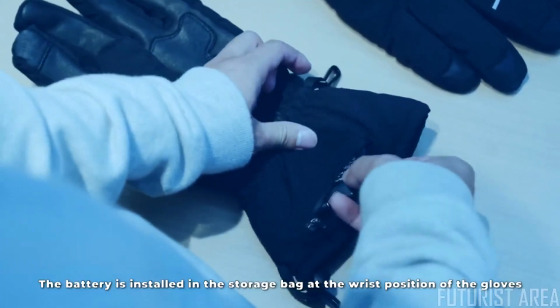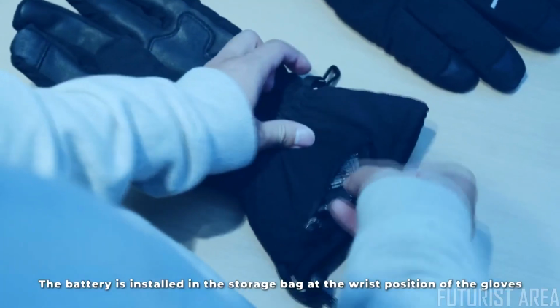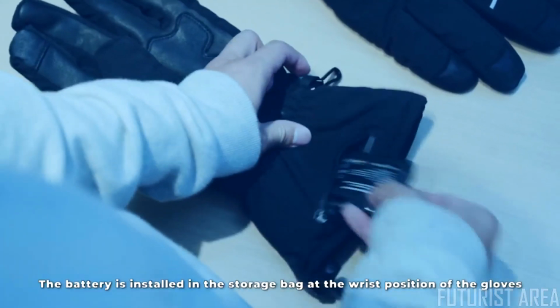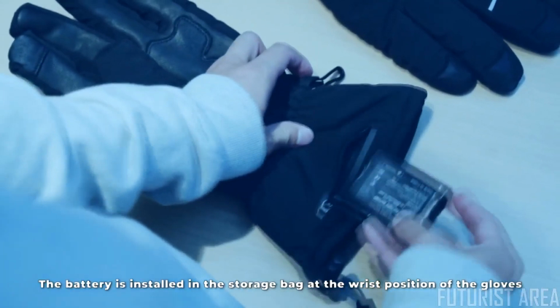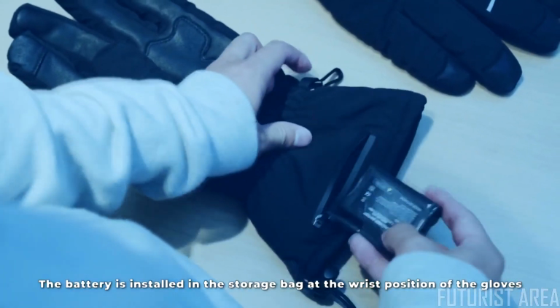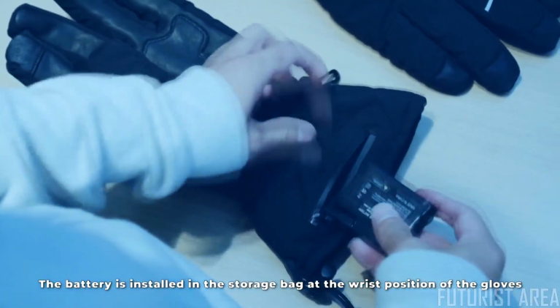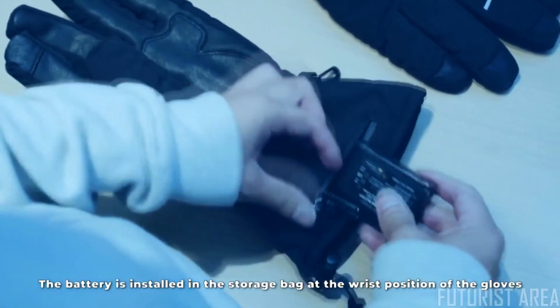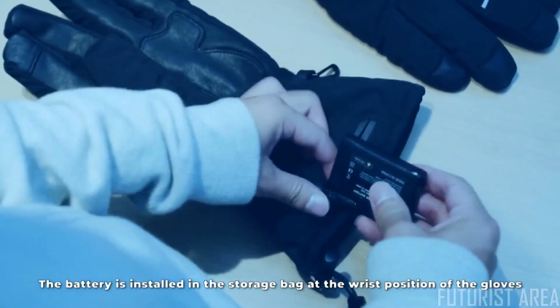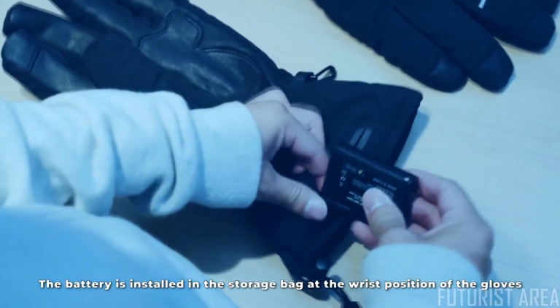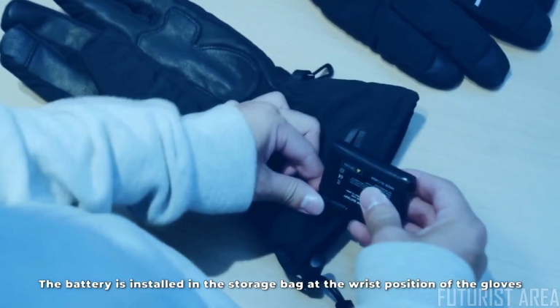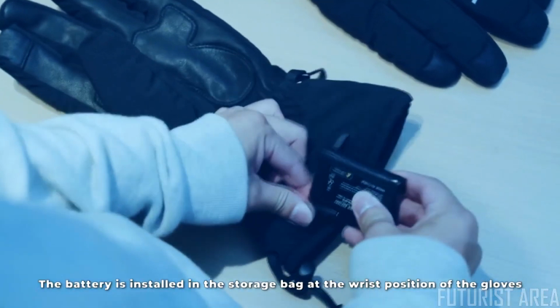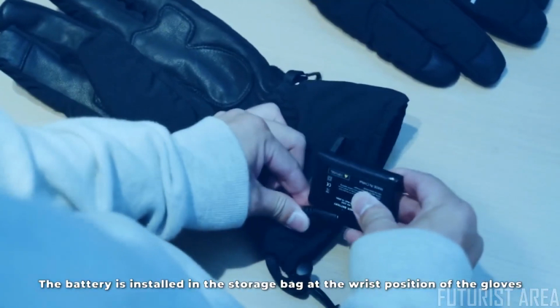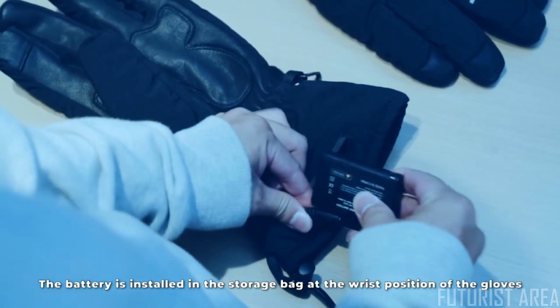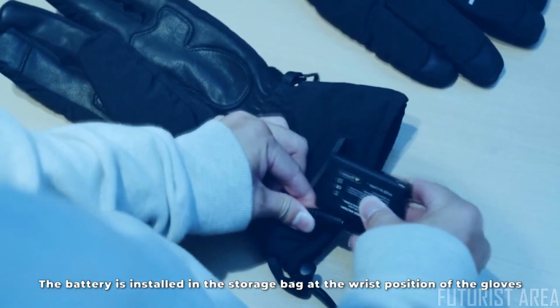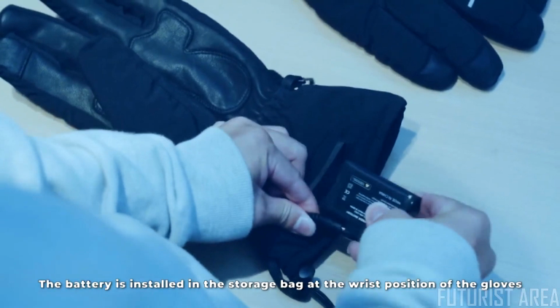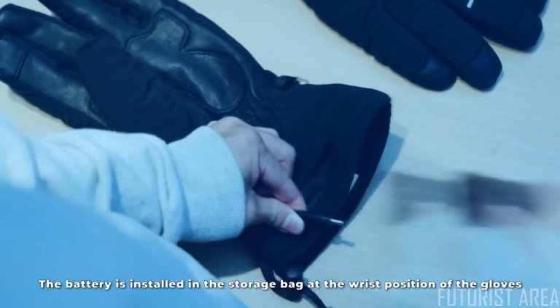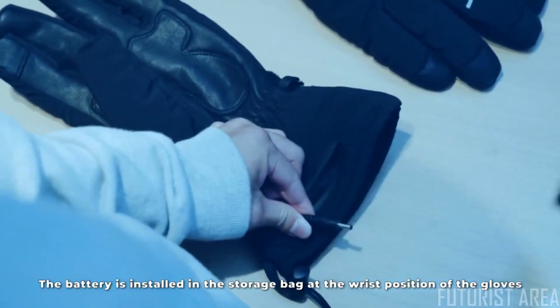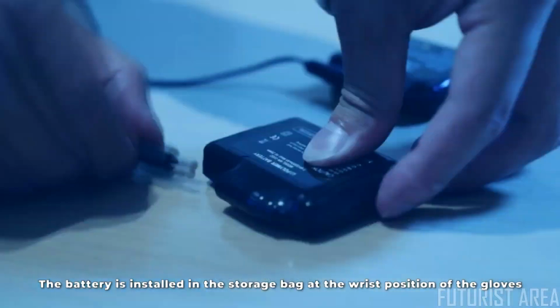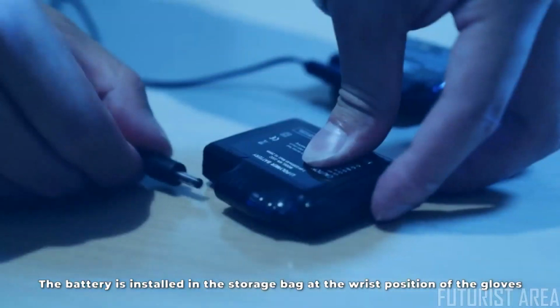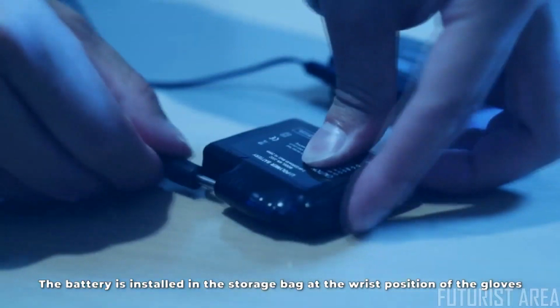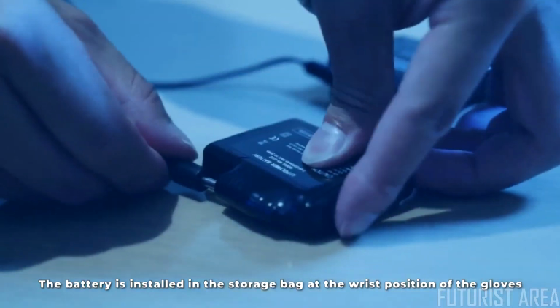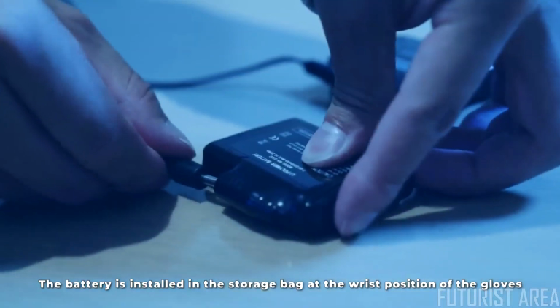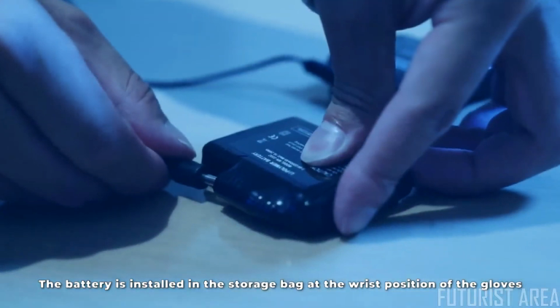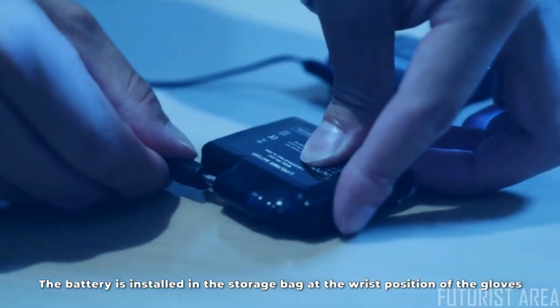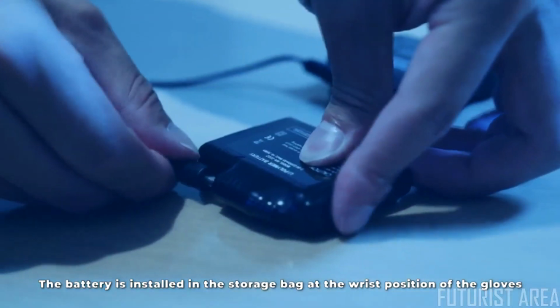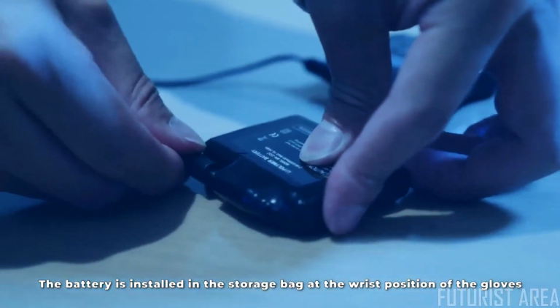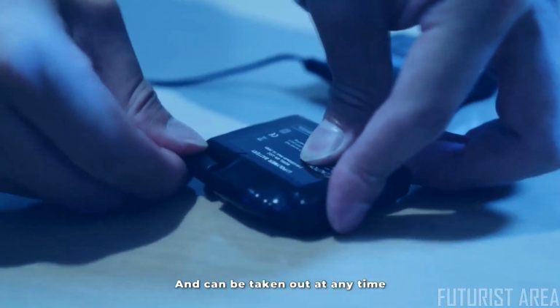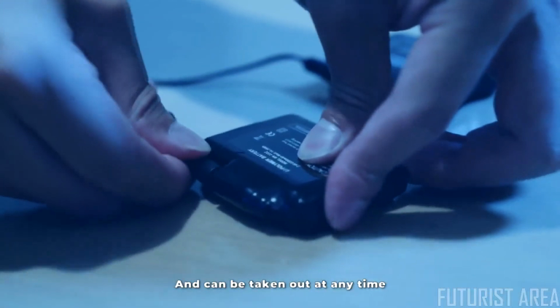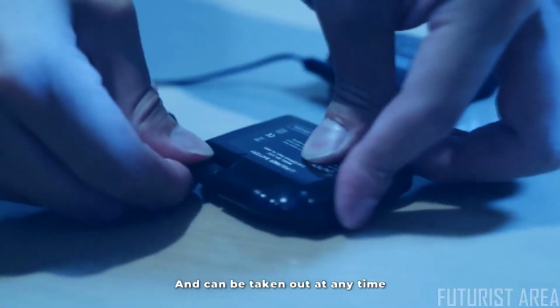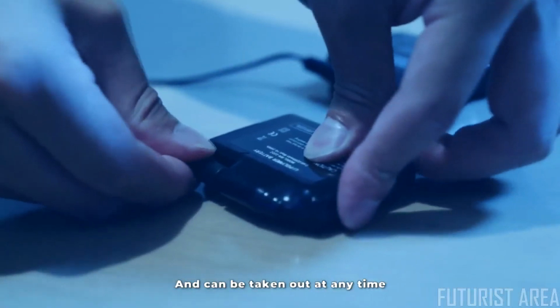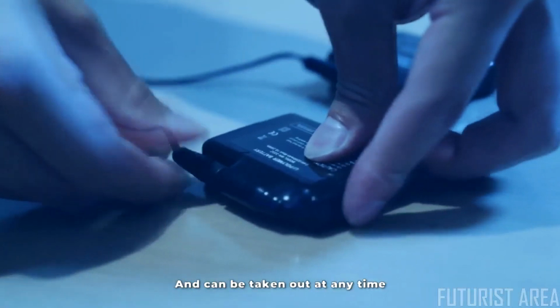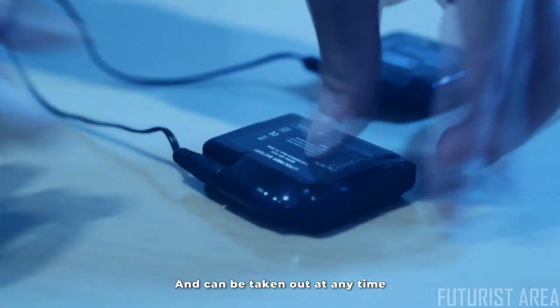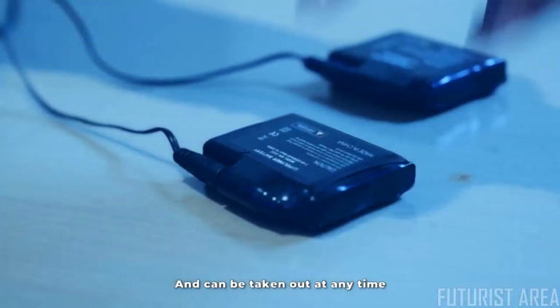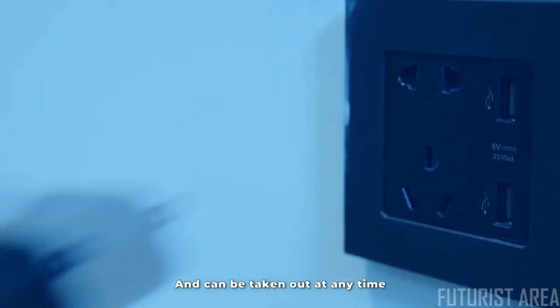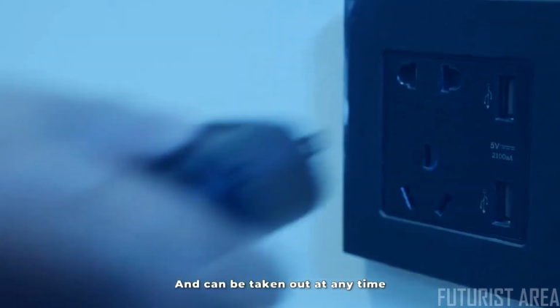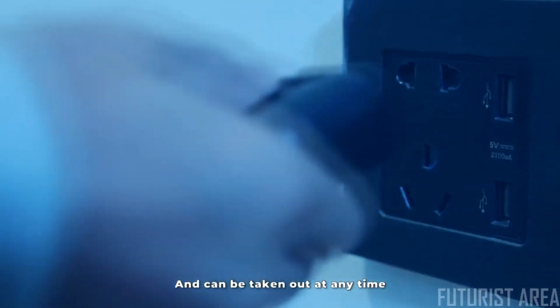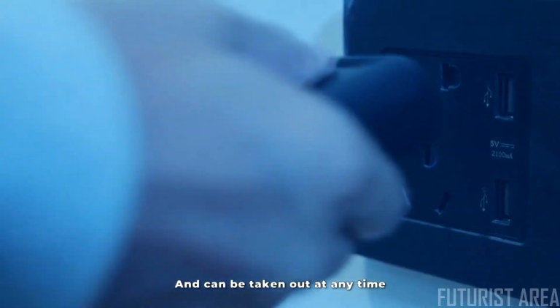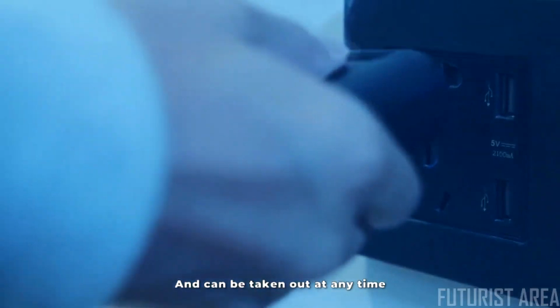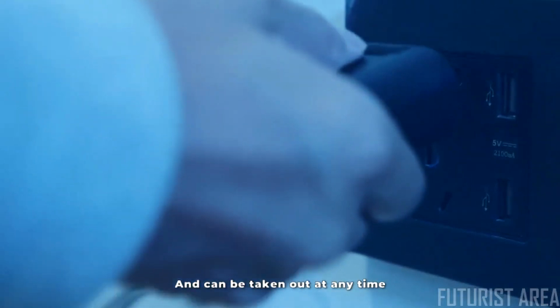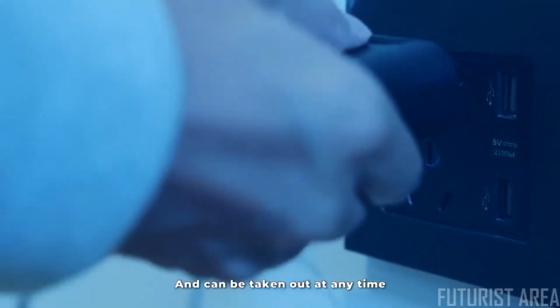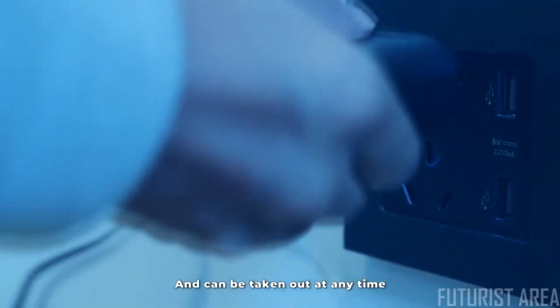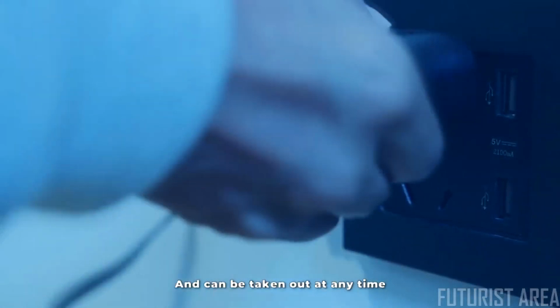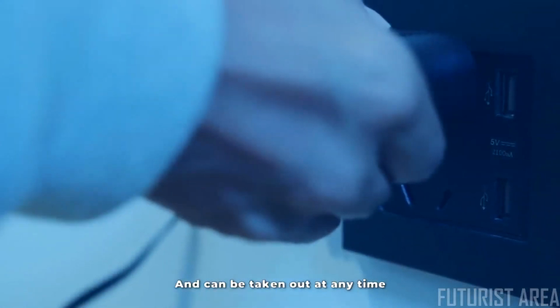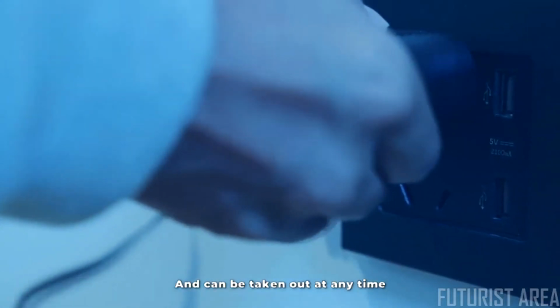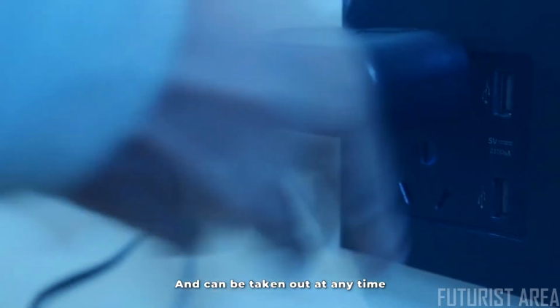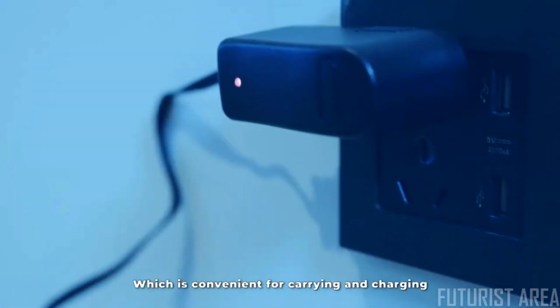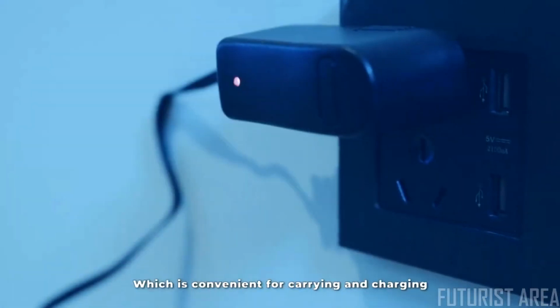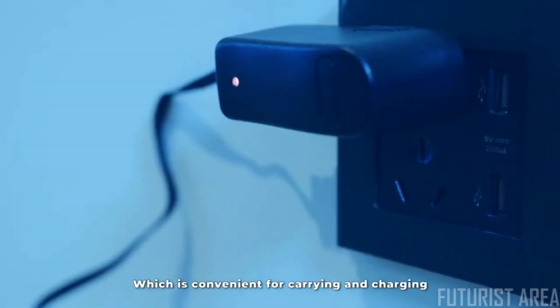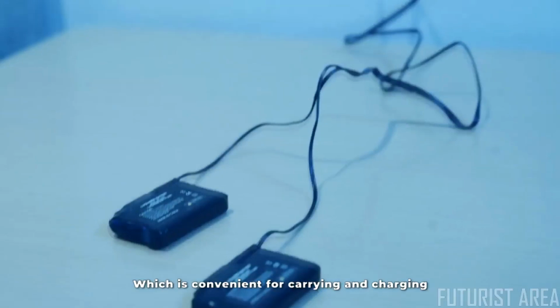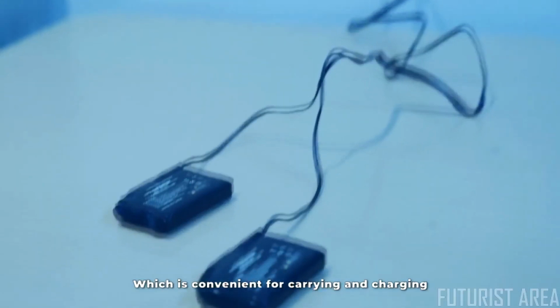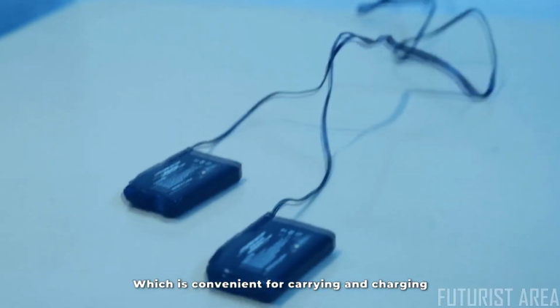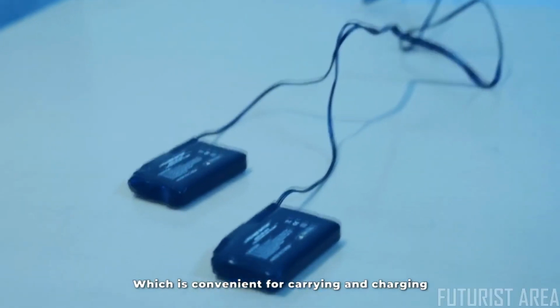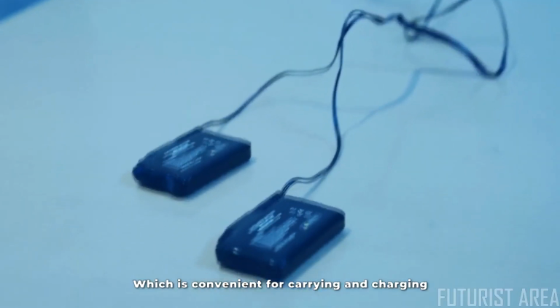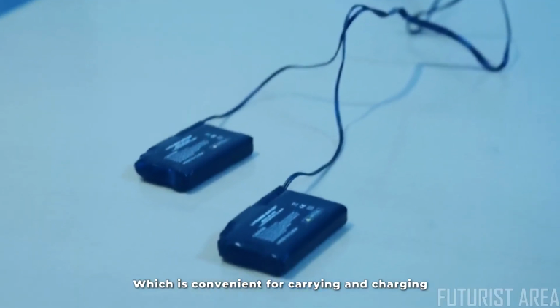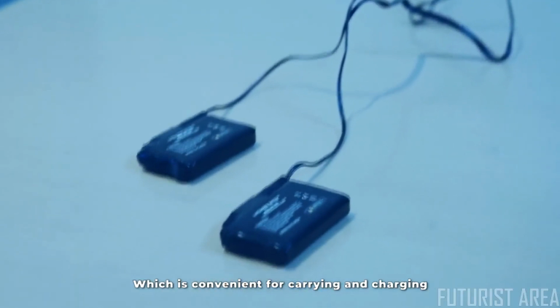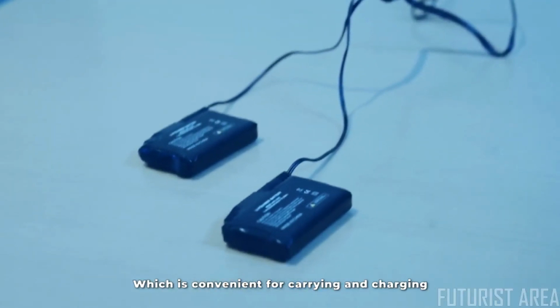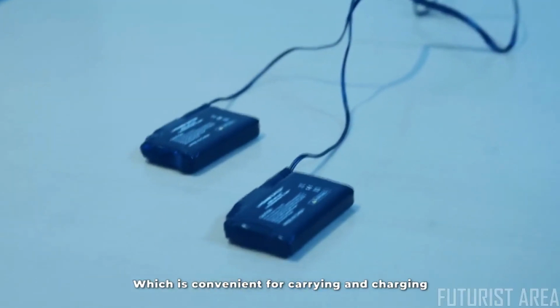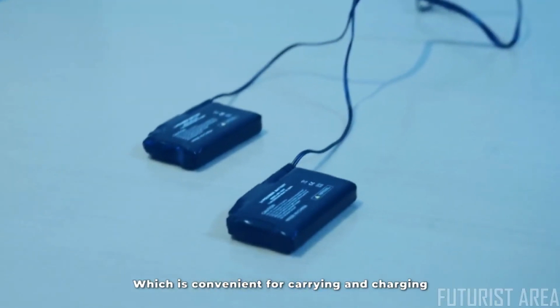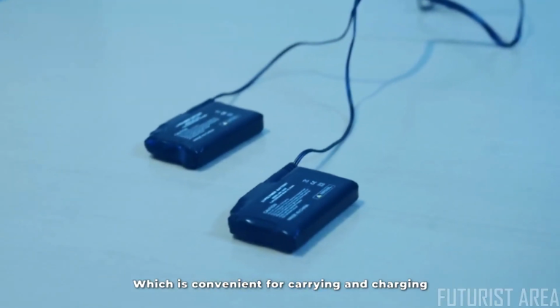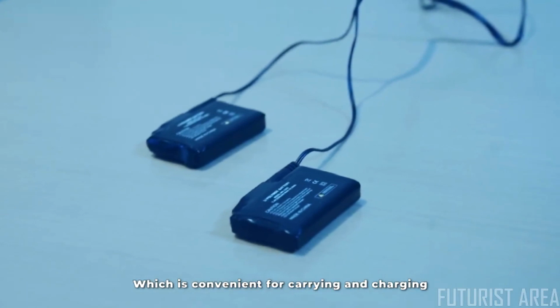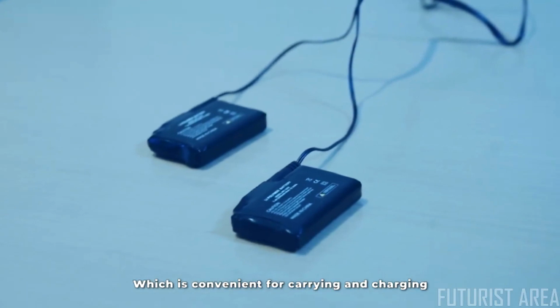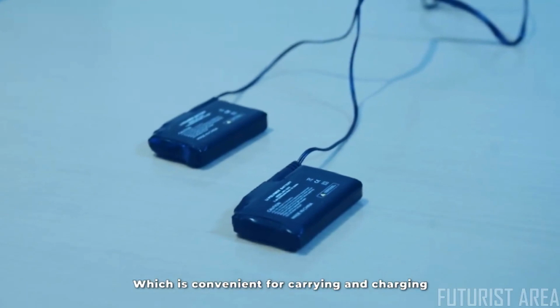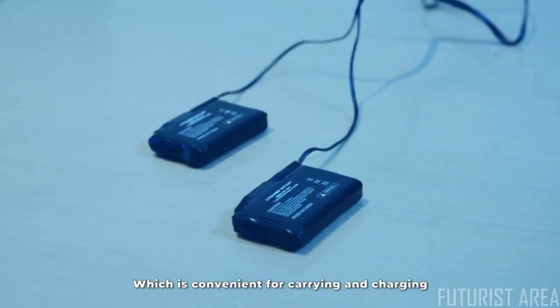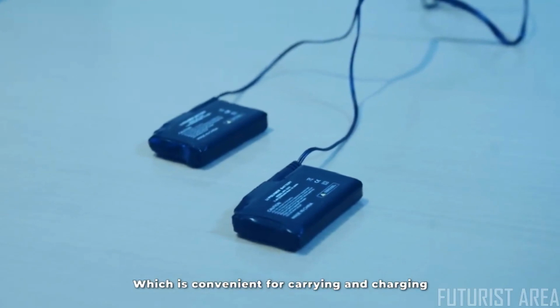The battery is installed in the storage bag at the wrist position of the gloves and can be taken out at any time, which is convenient for carrying and charging.